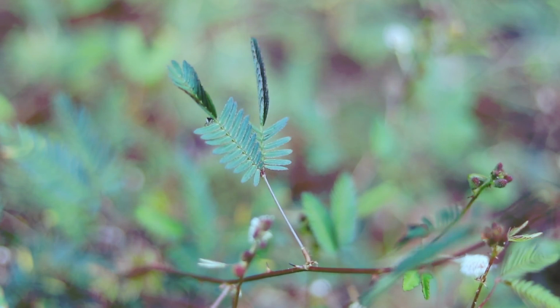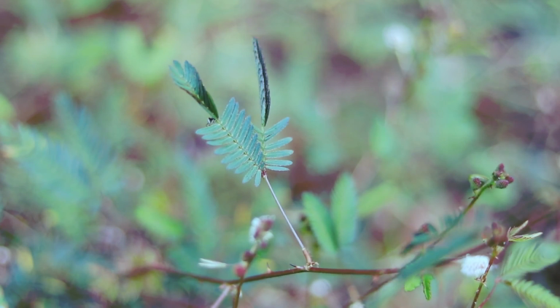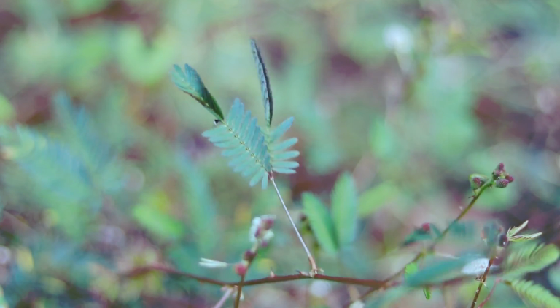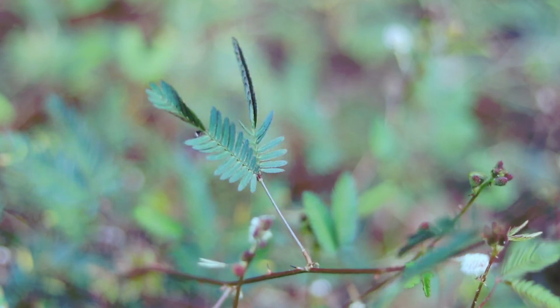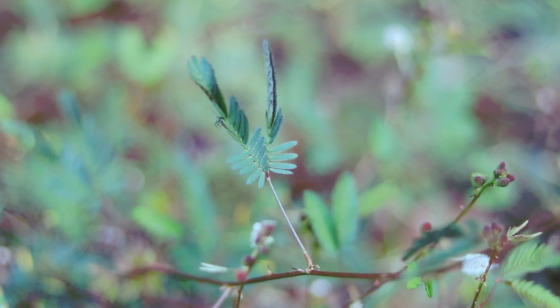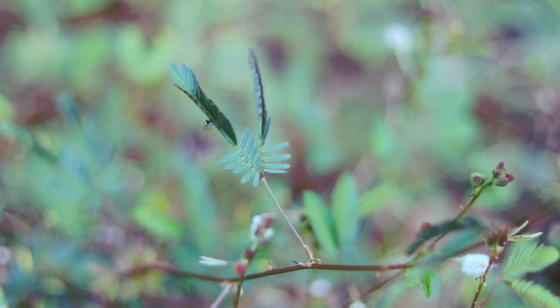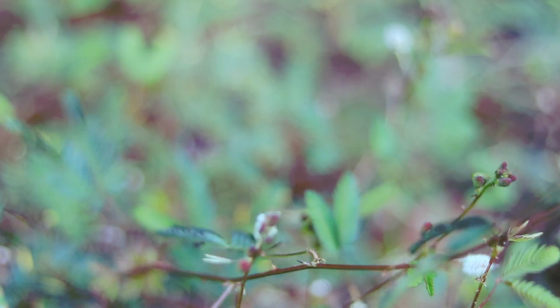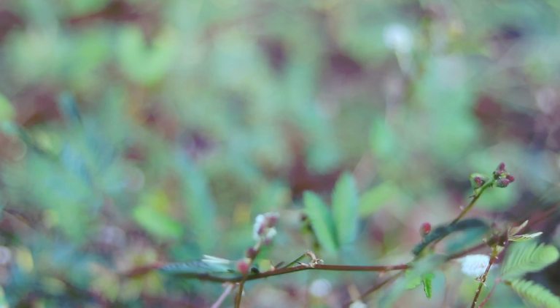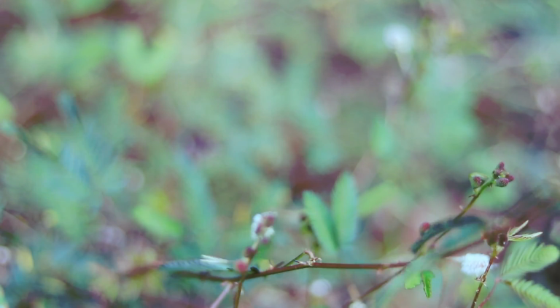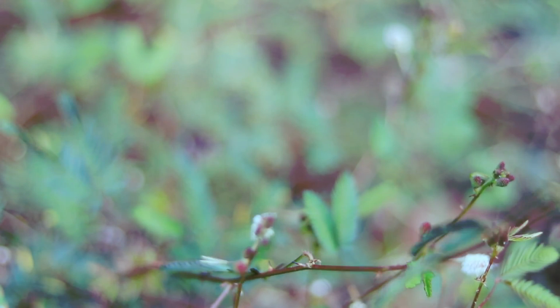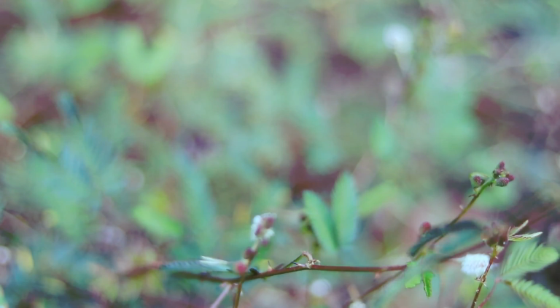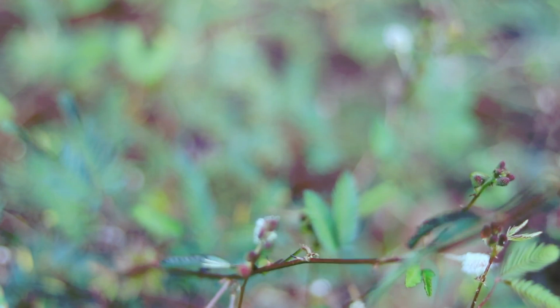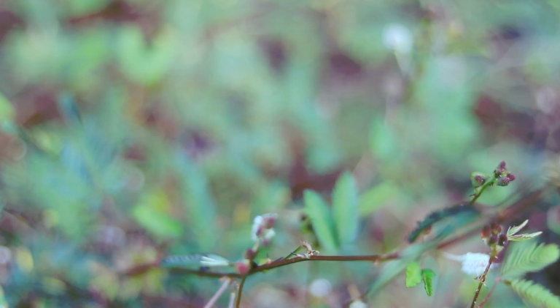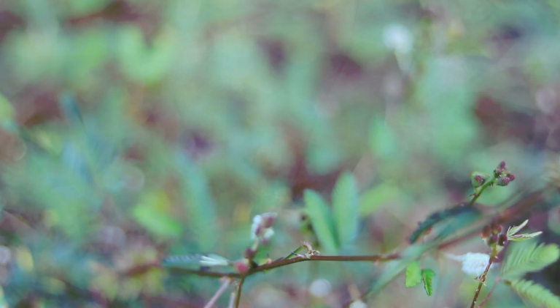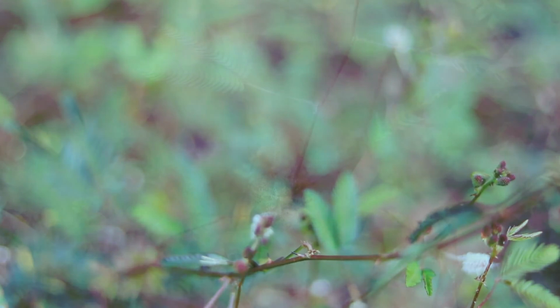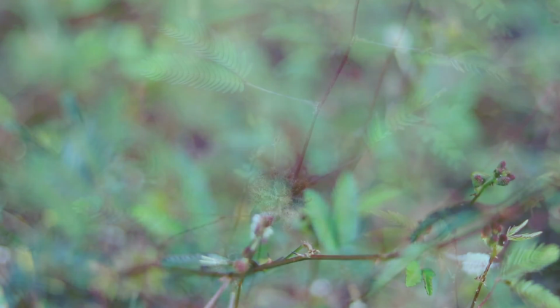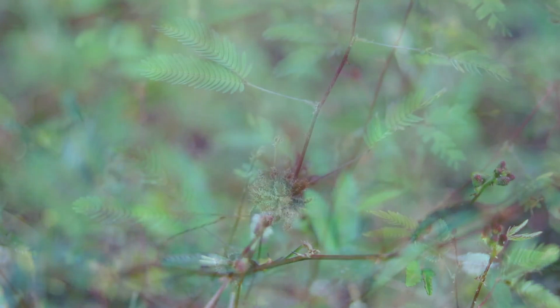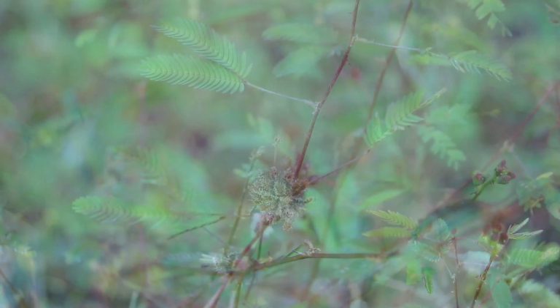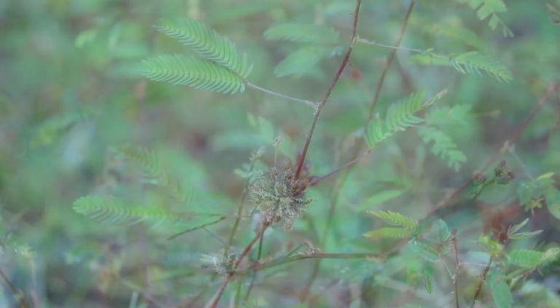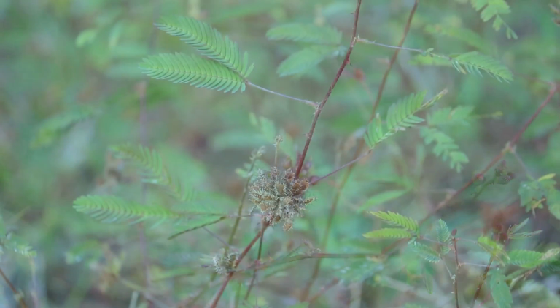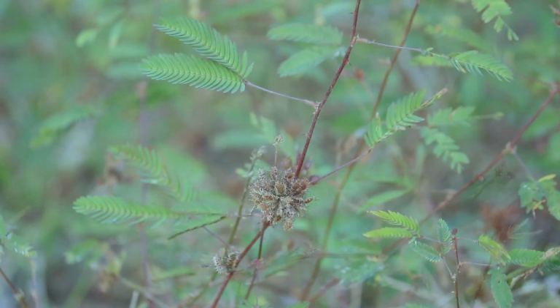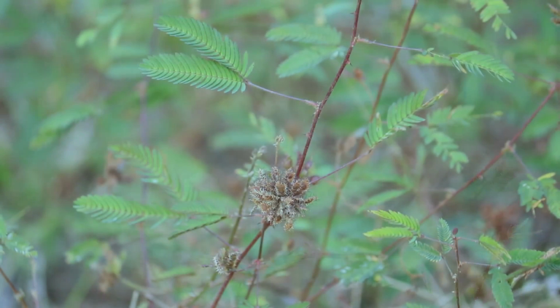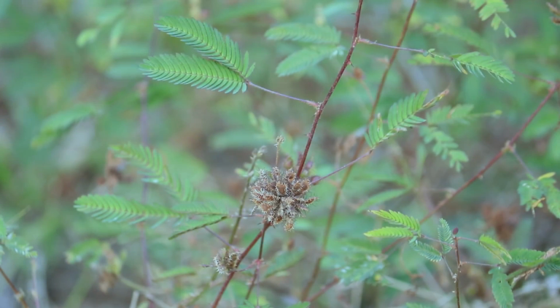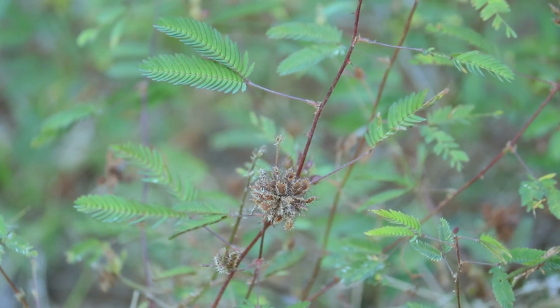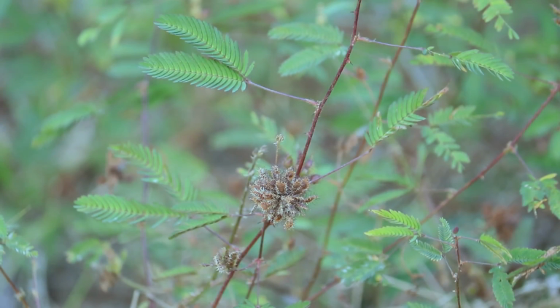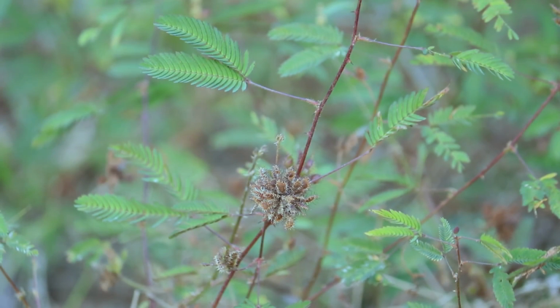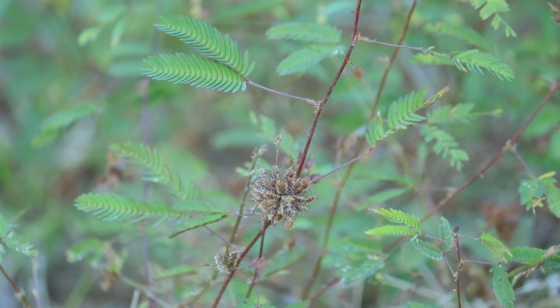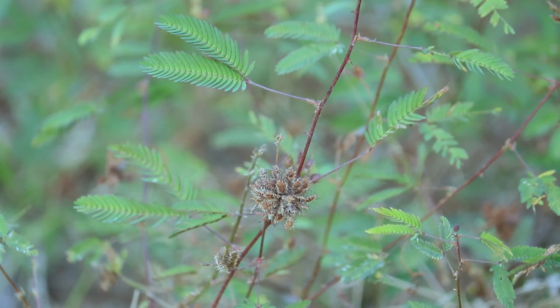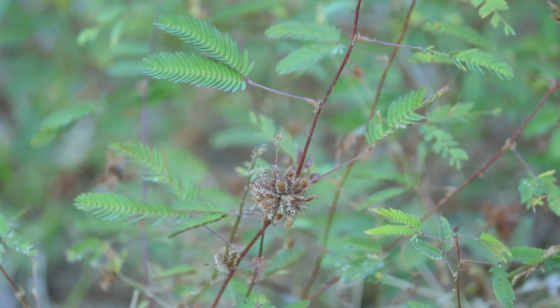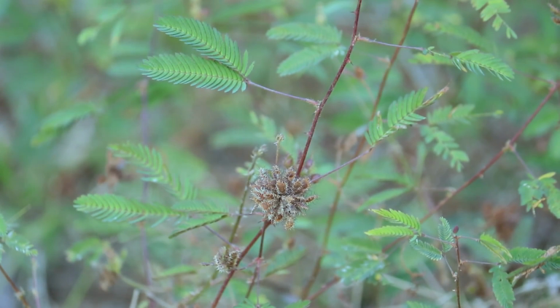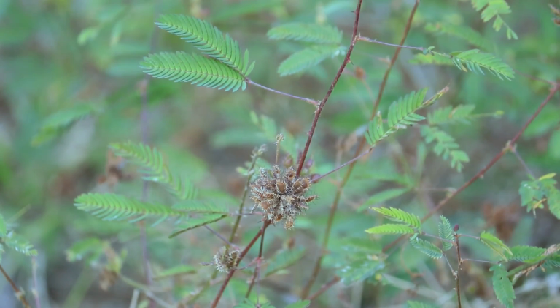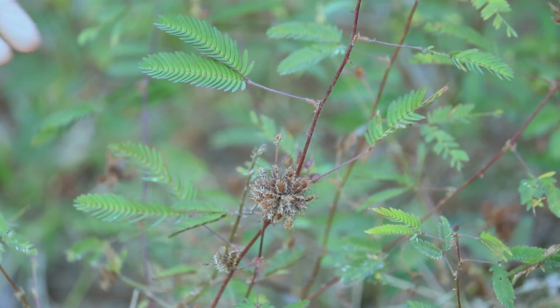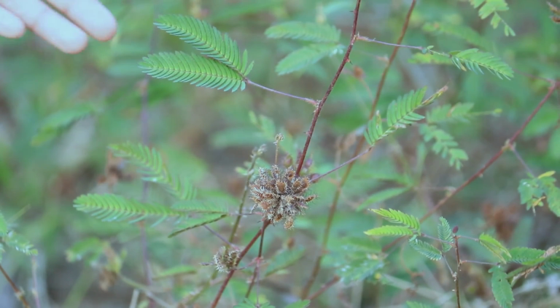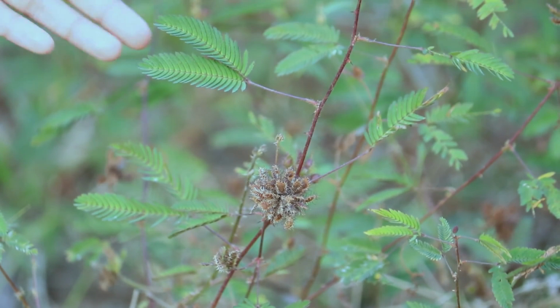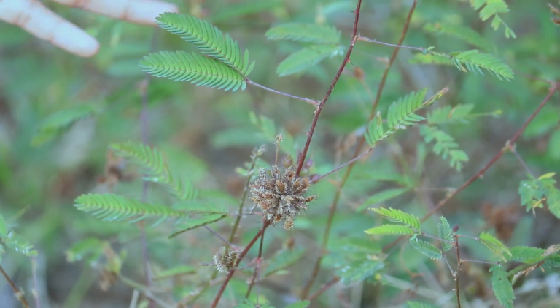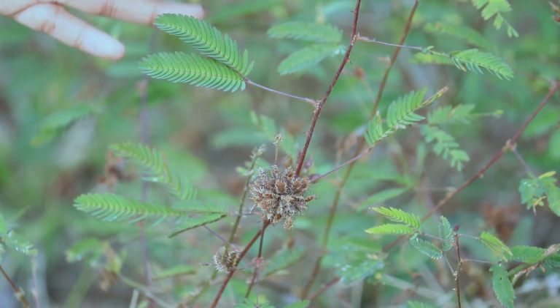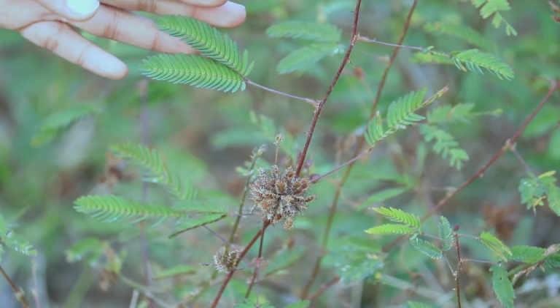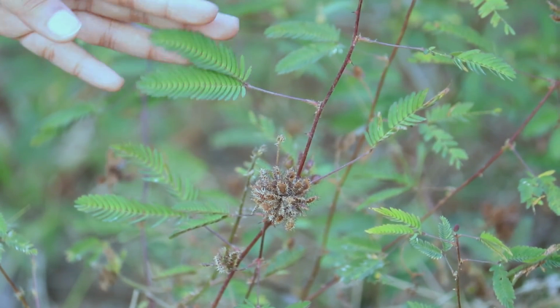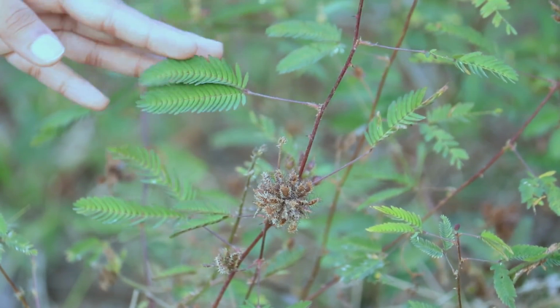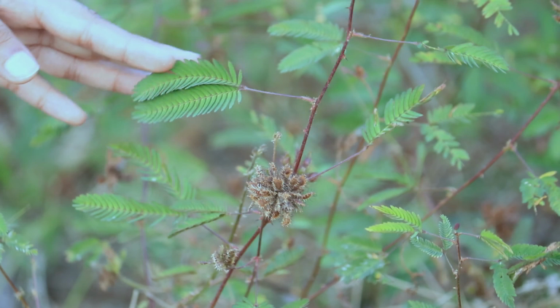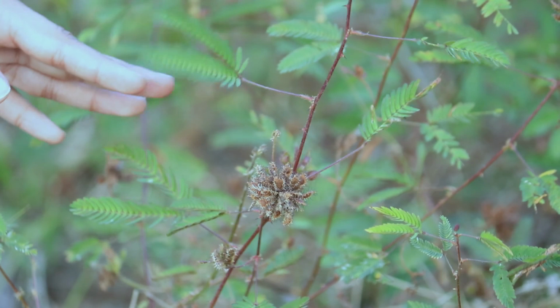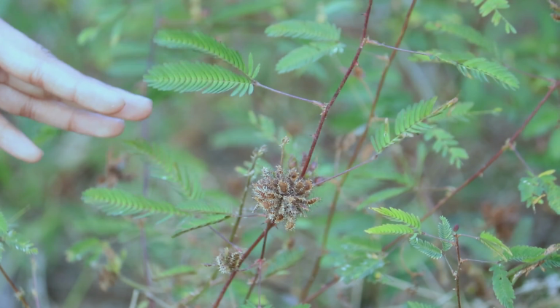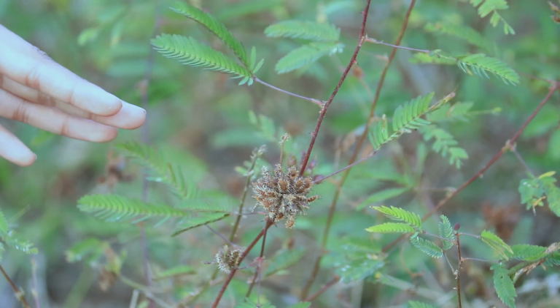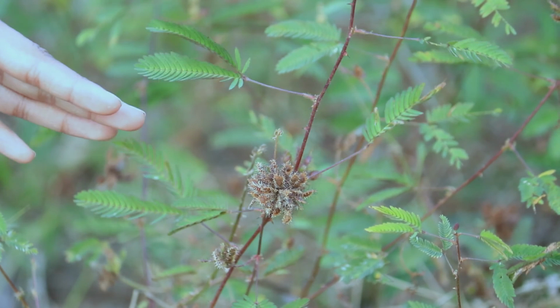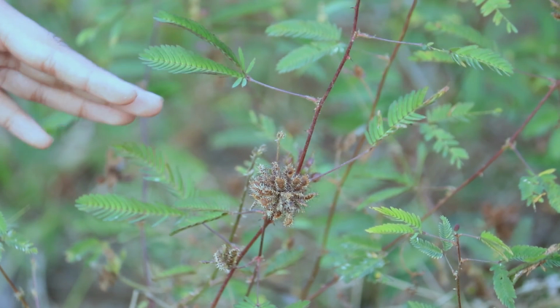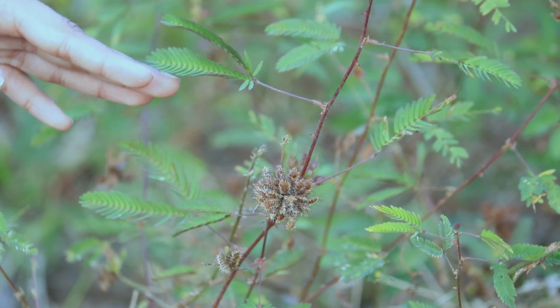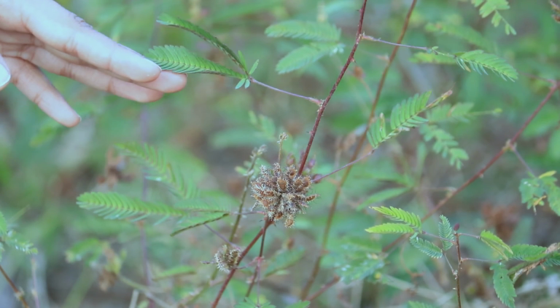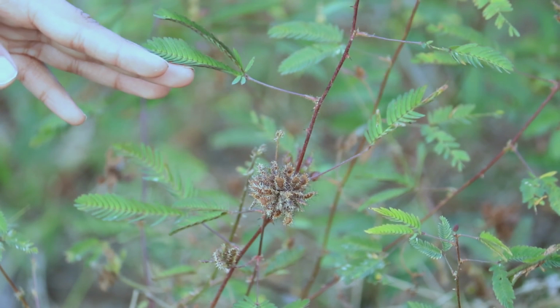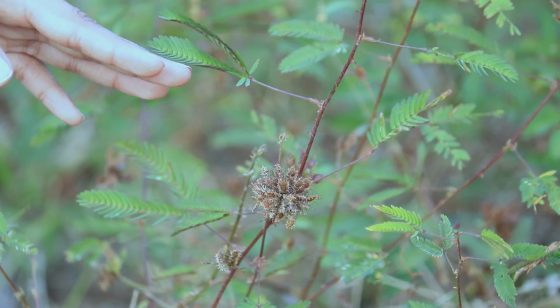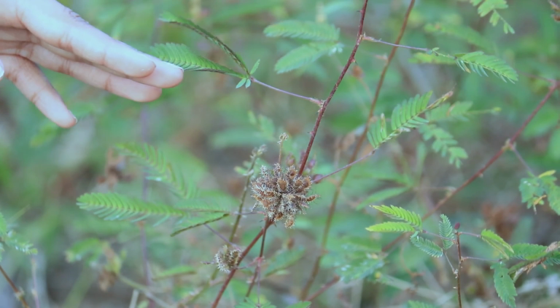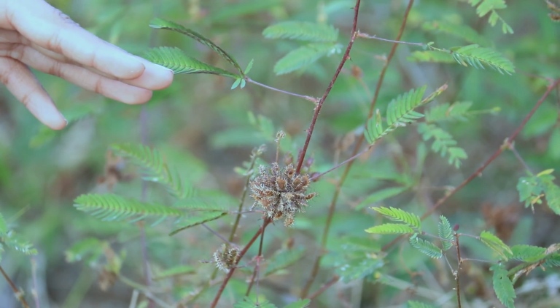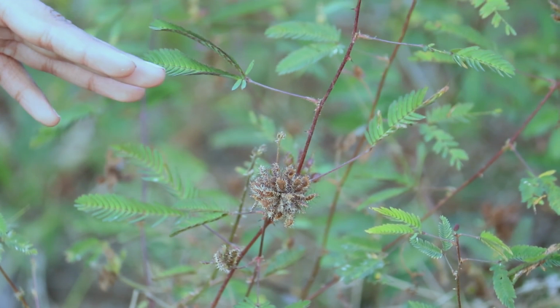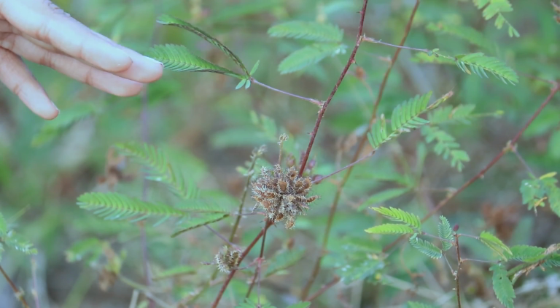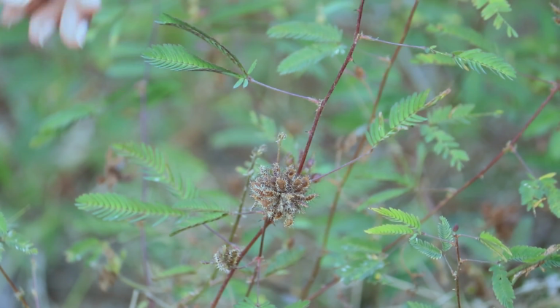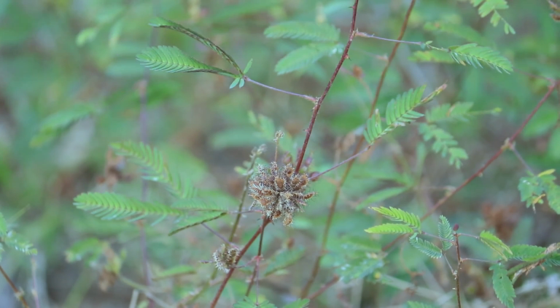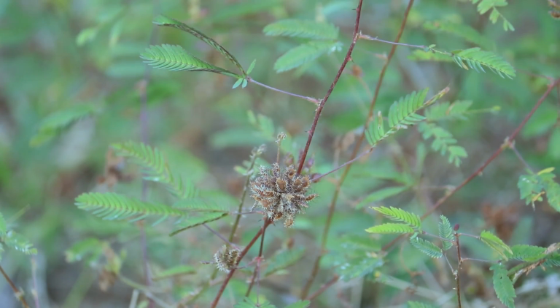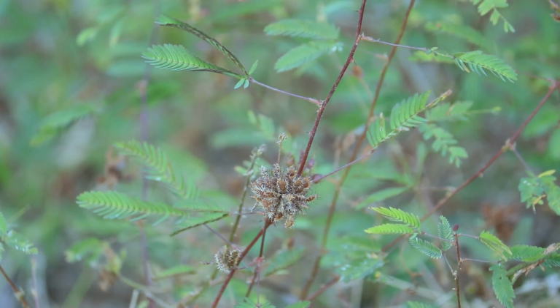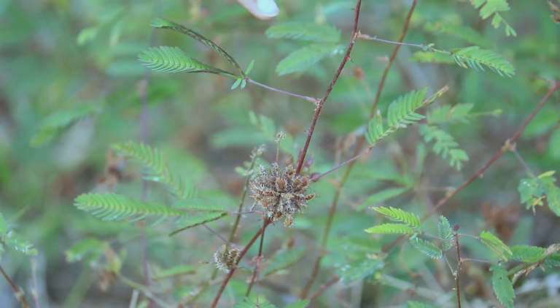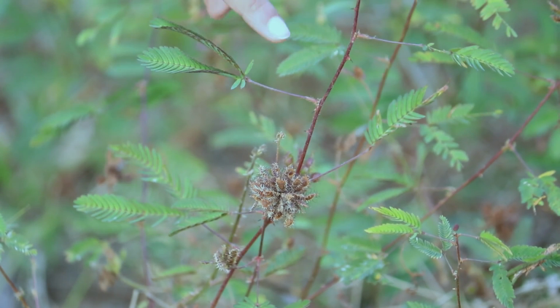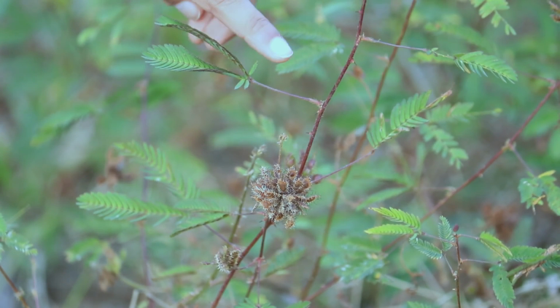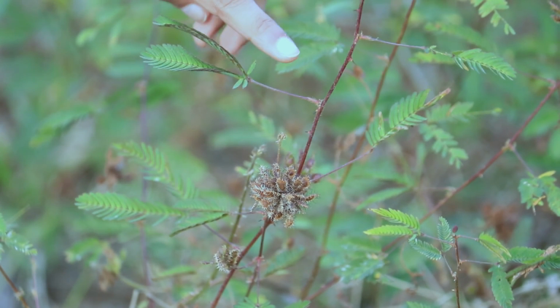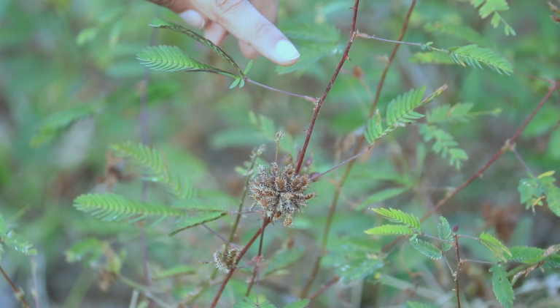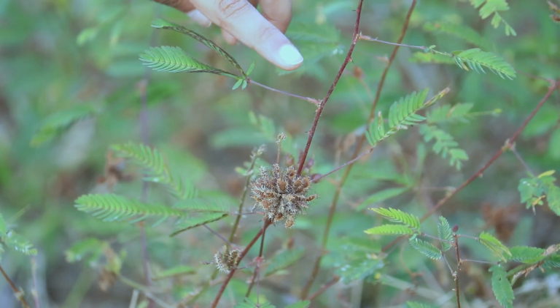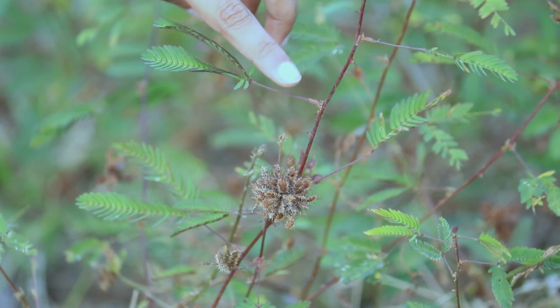Please read the description to thoroughly understand why the touch me not plant leaves fold and droop when touched or shaken.